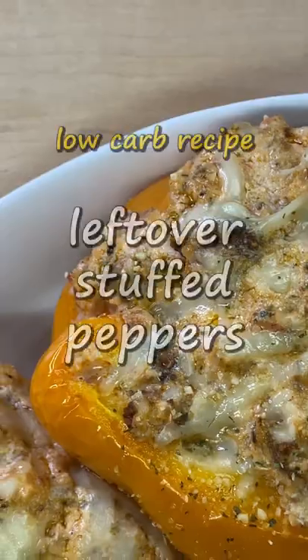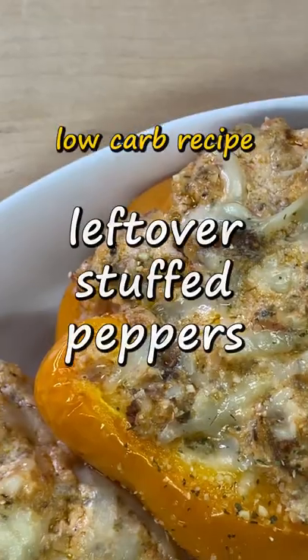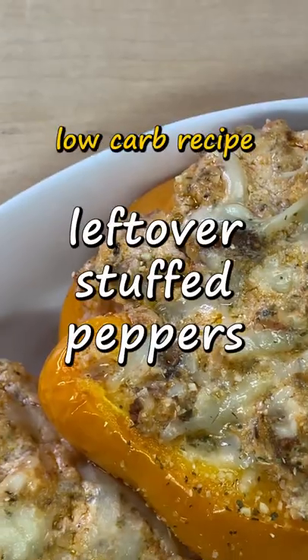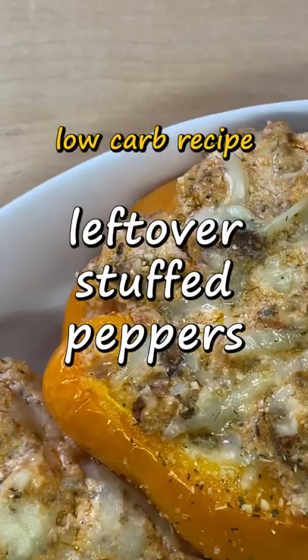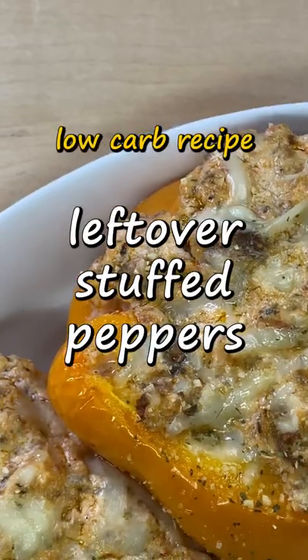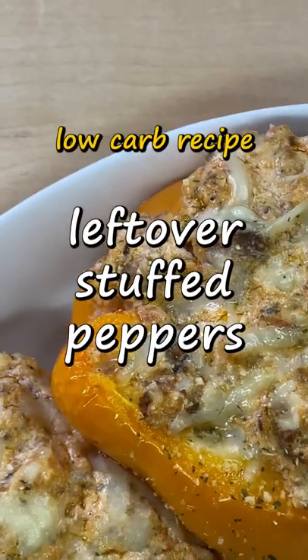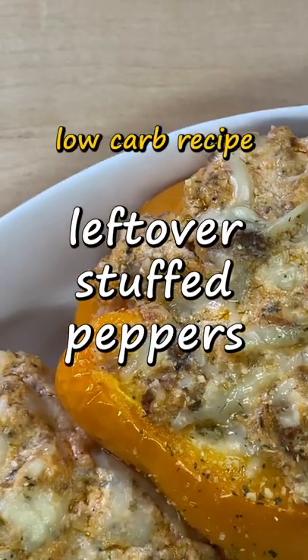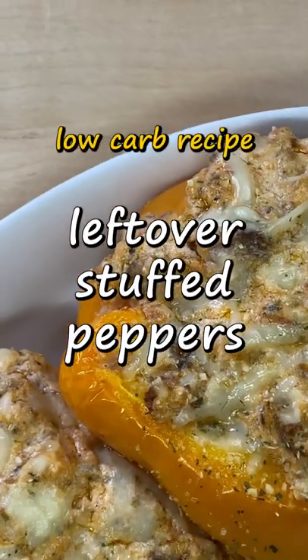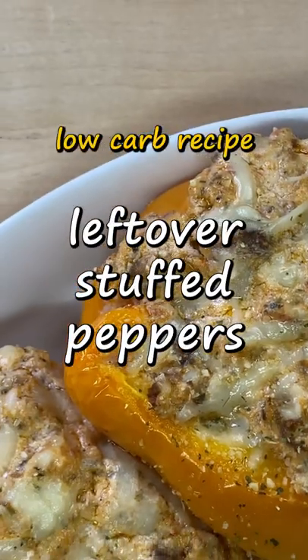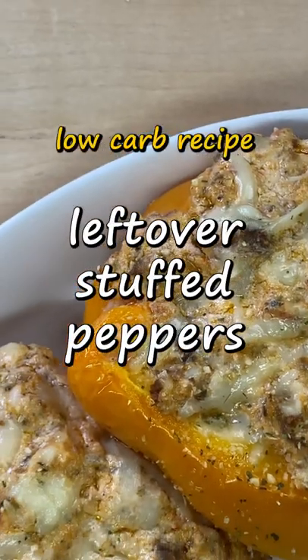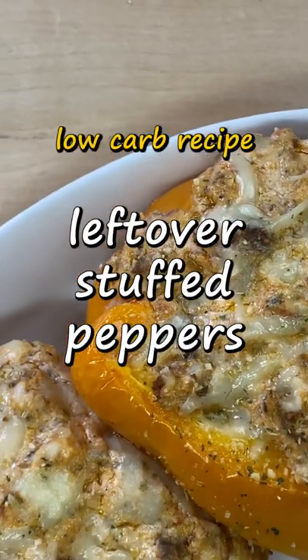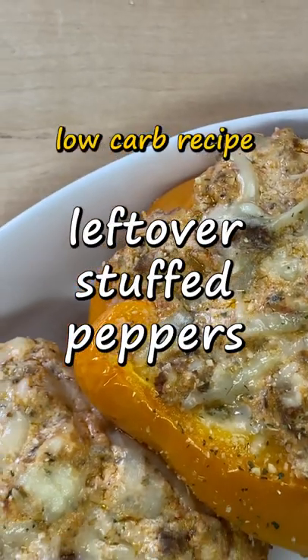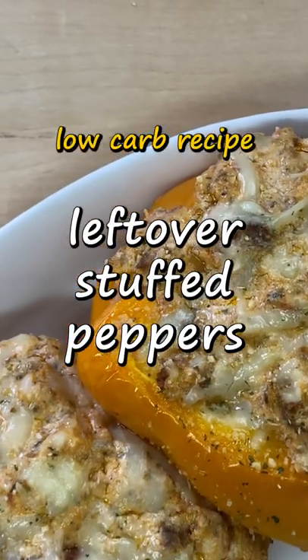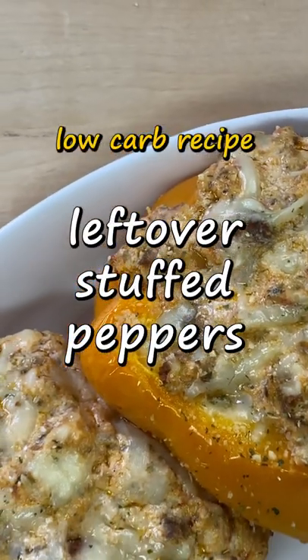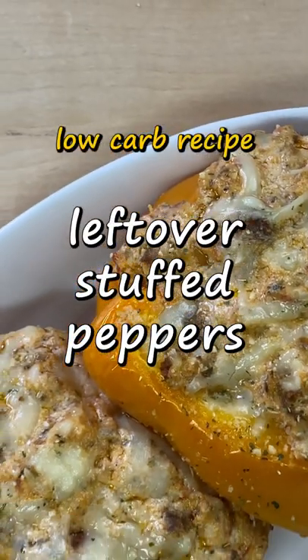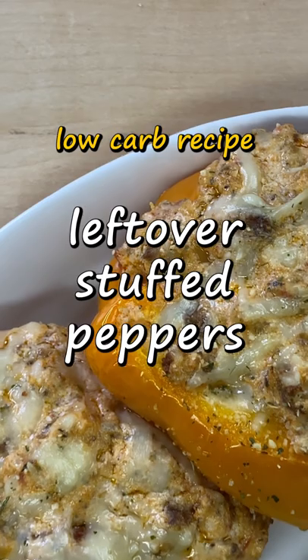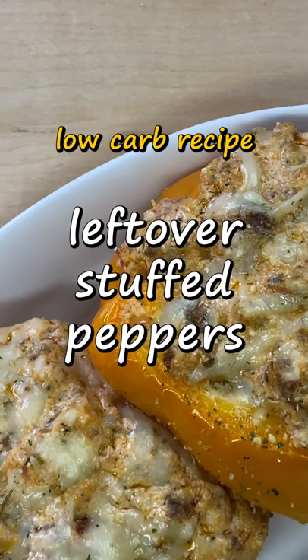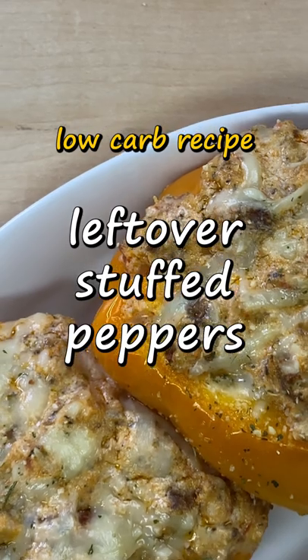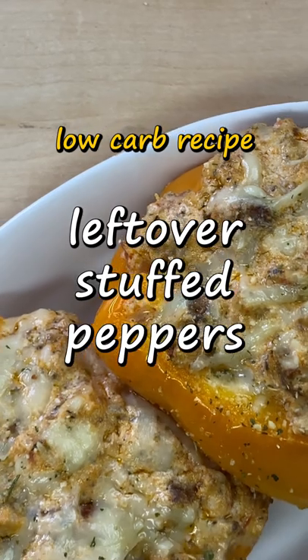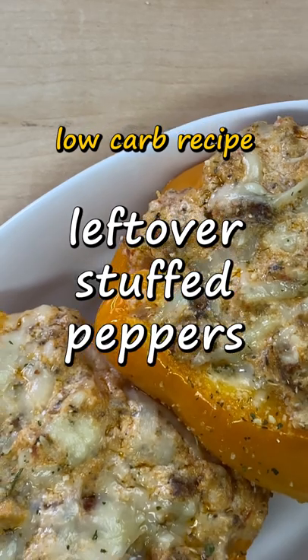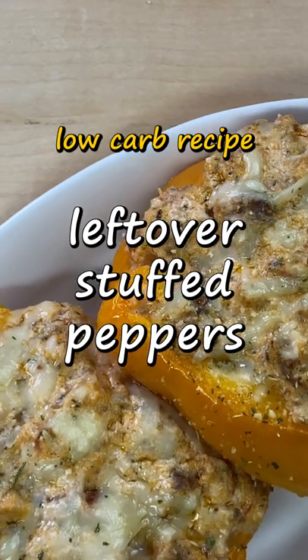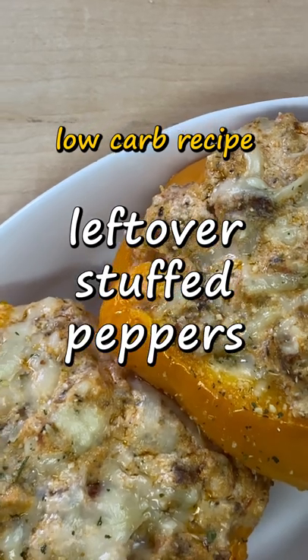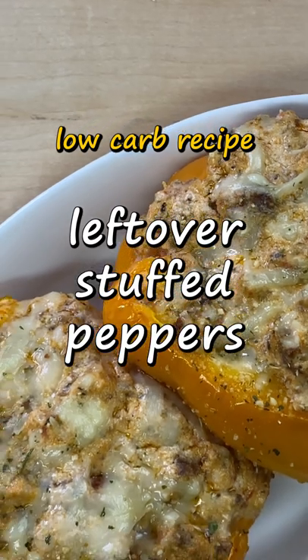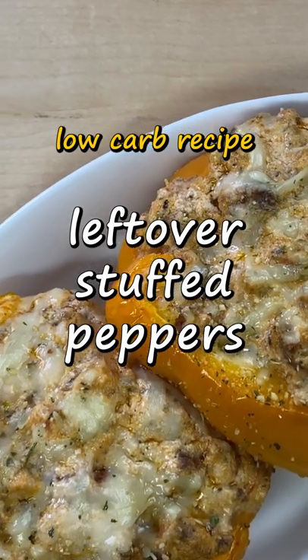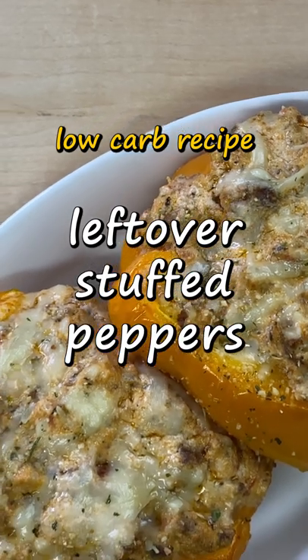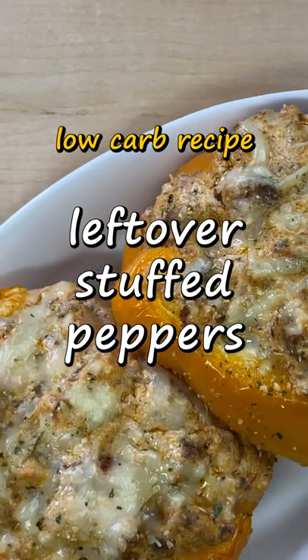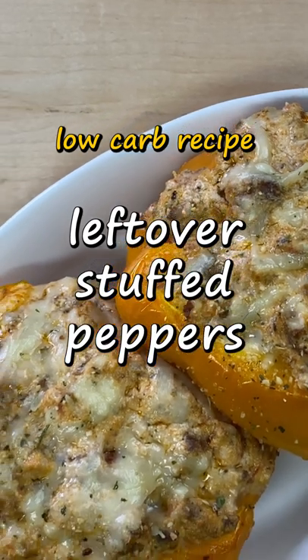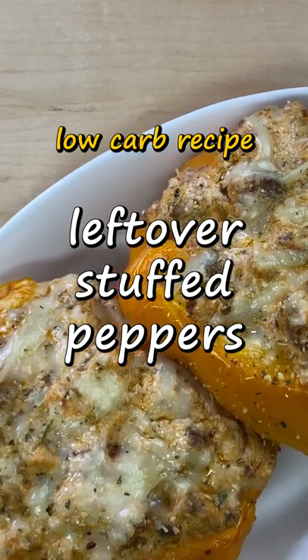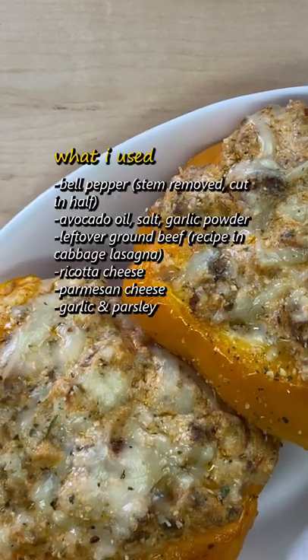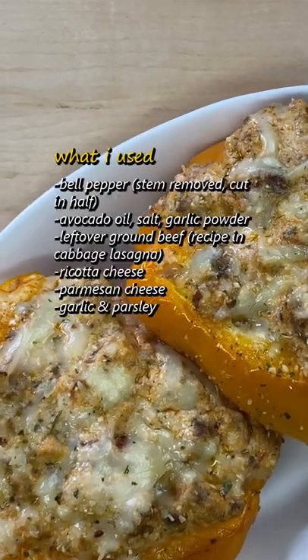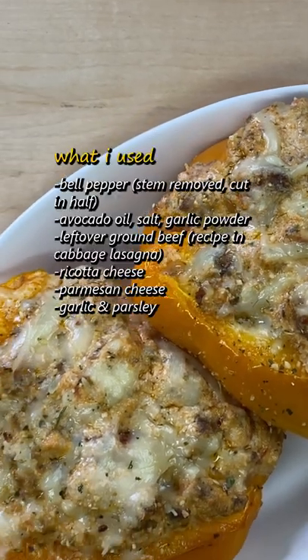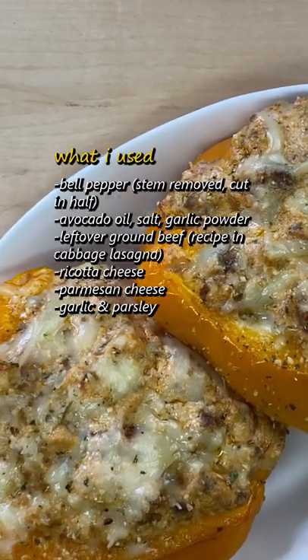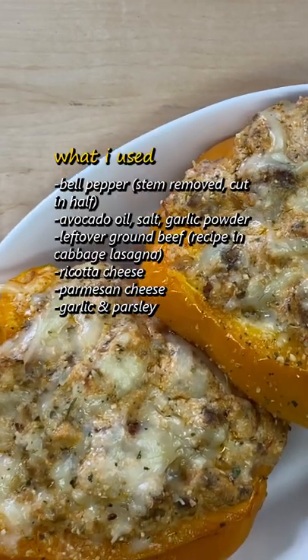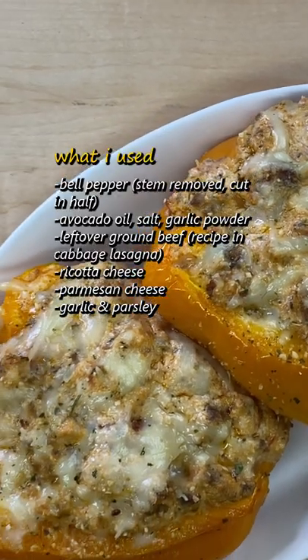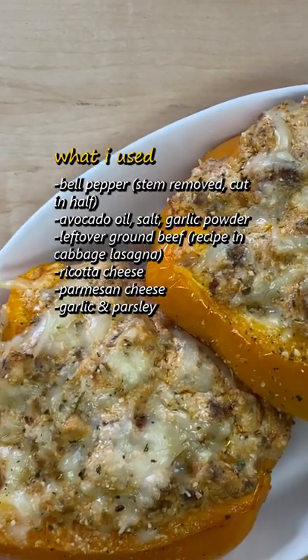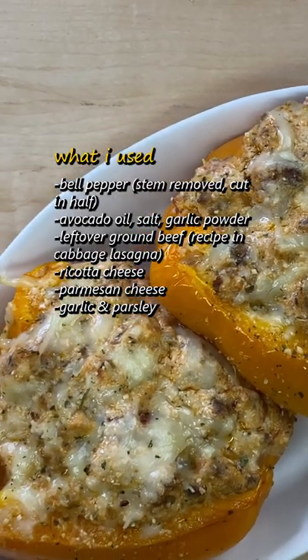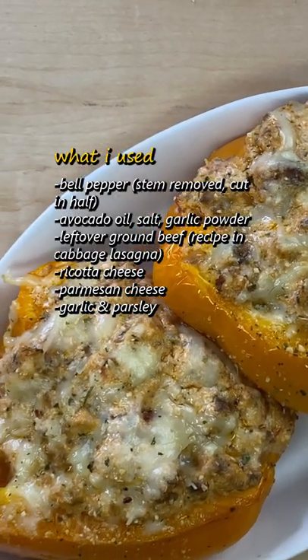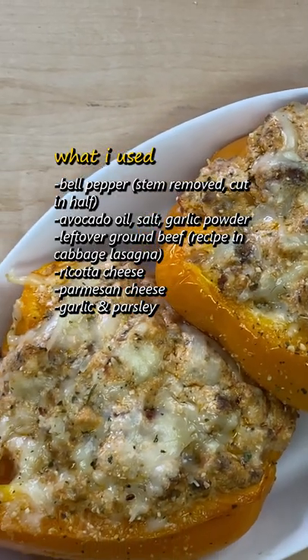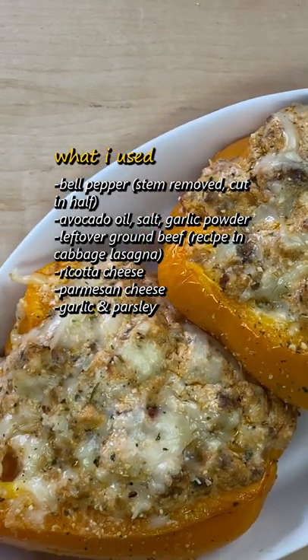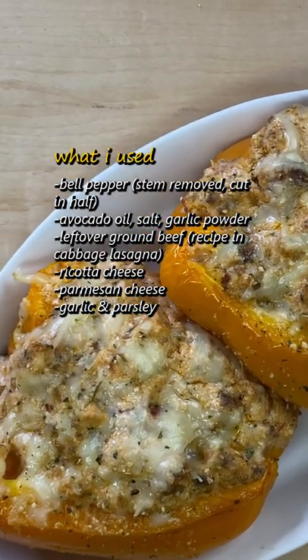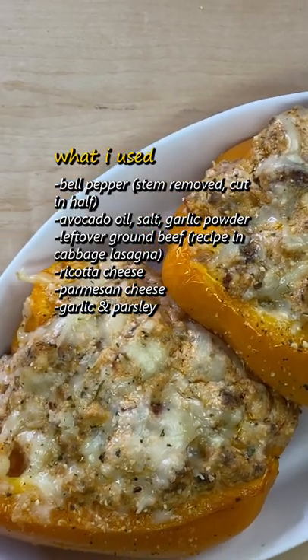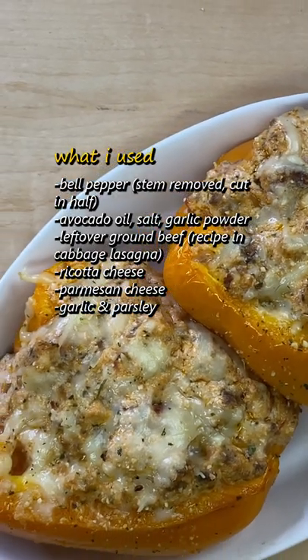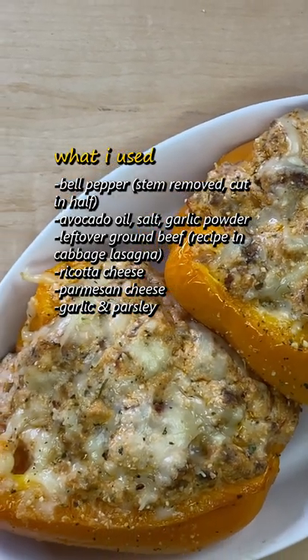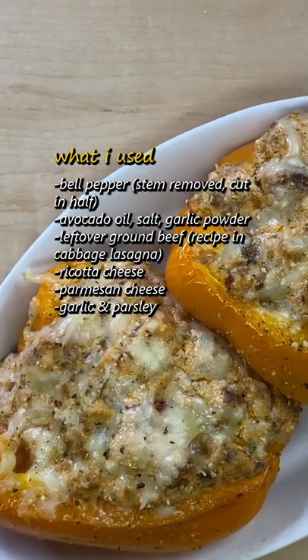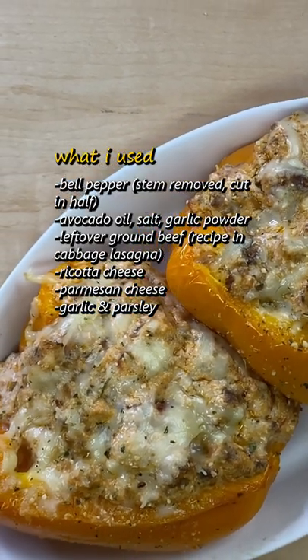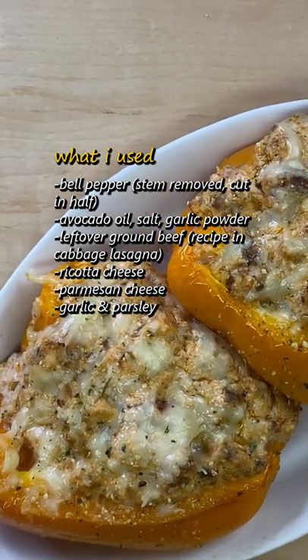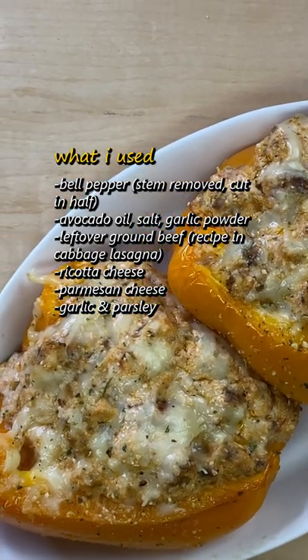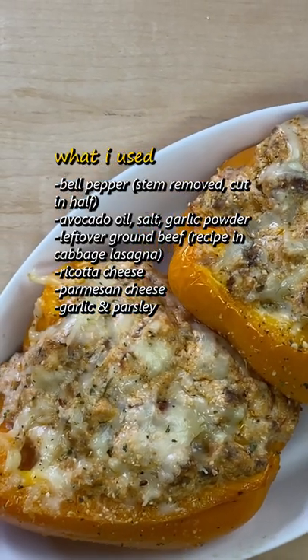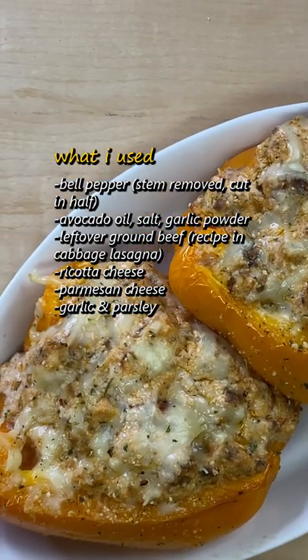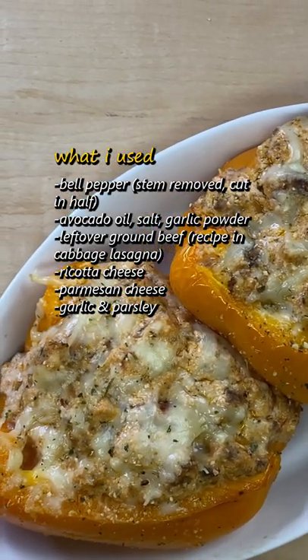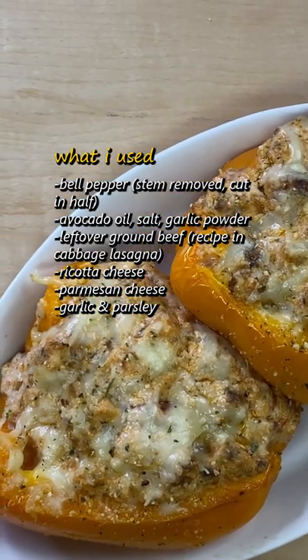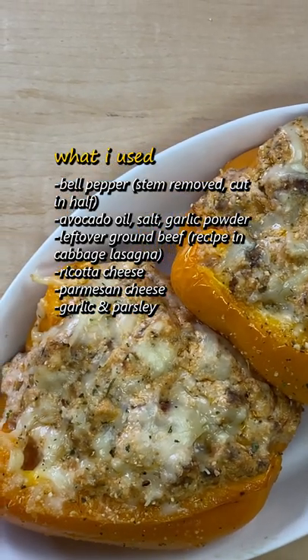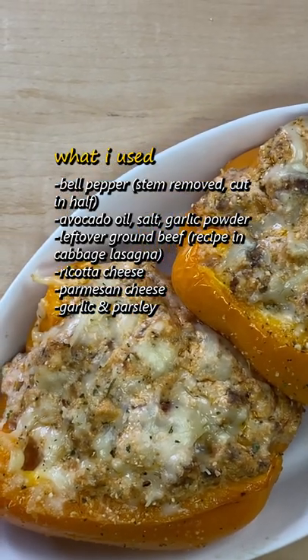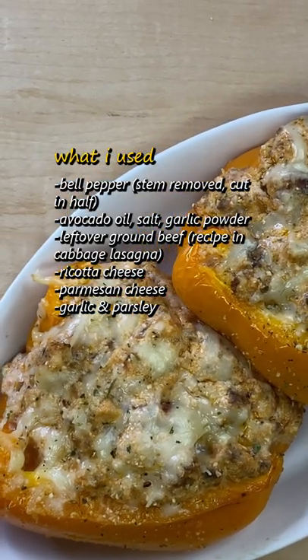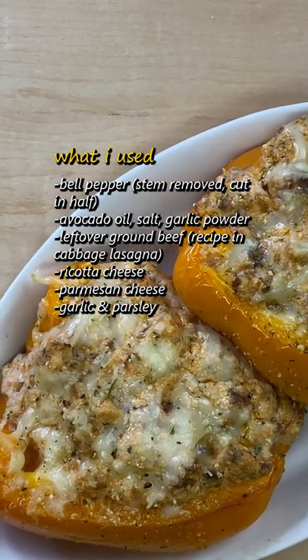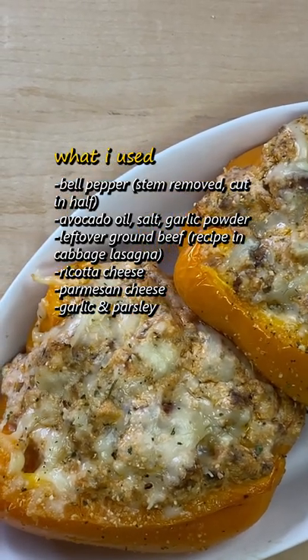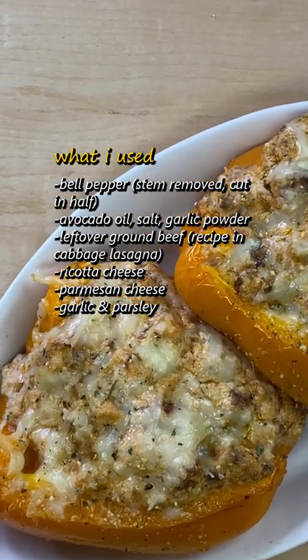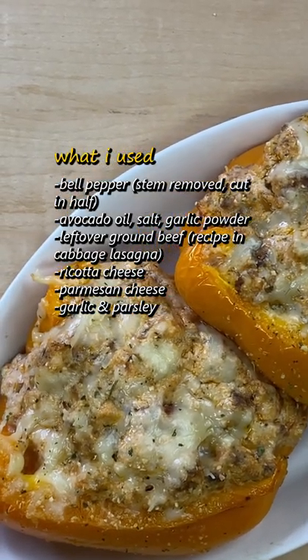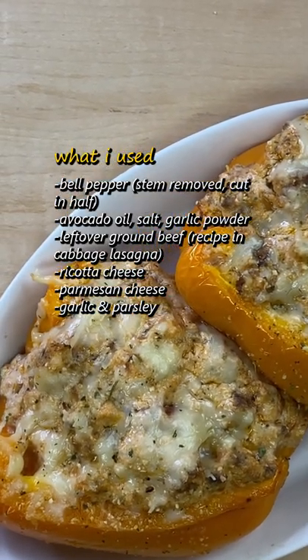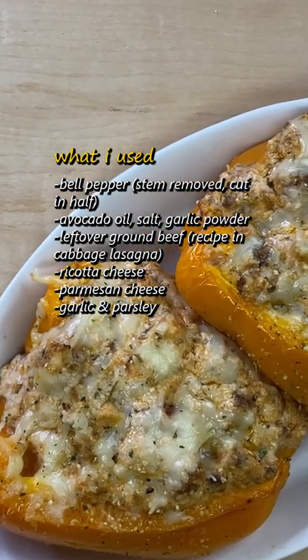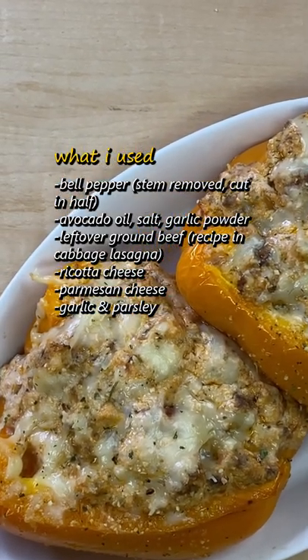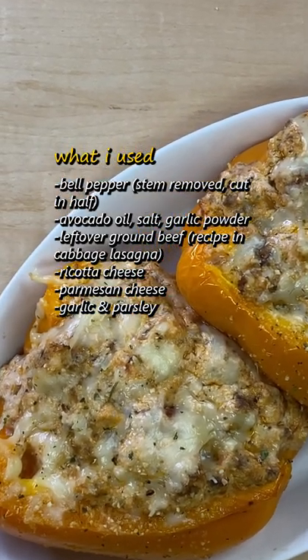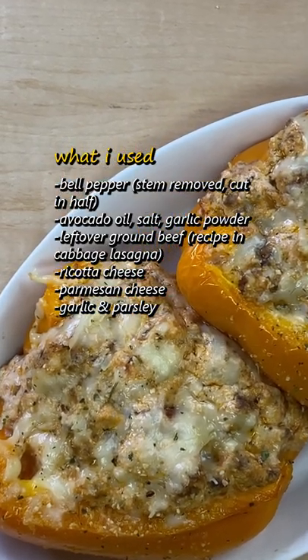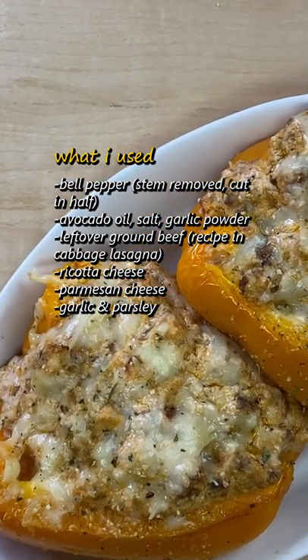I think that stuffed peppers are a great way to use leftovers. I would usually make it with some pork sausage and cream cheese or something like that. But for these,